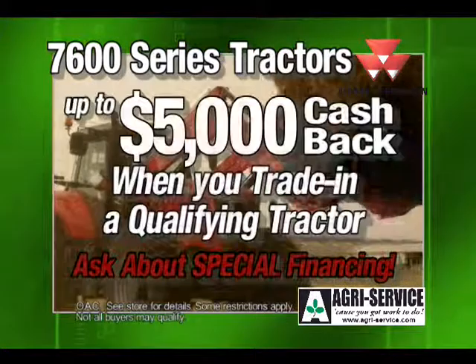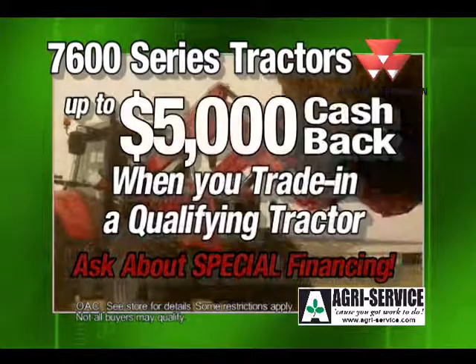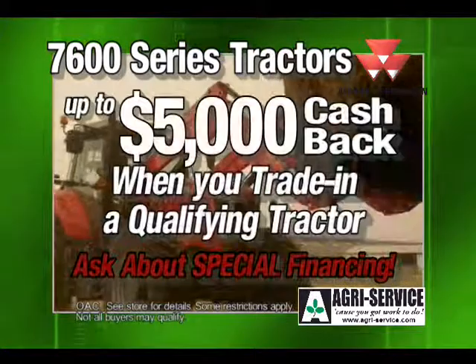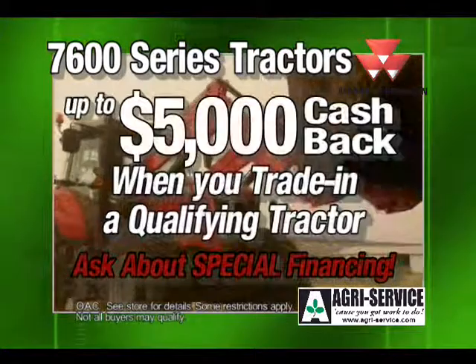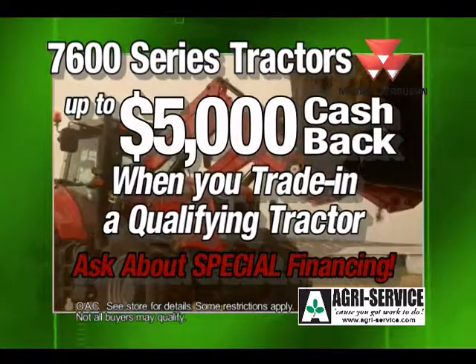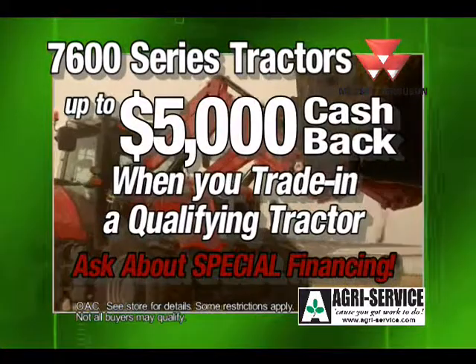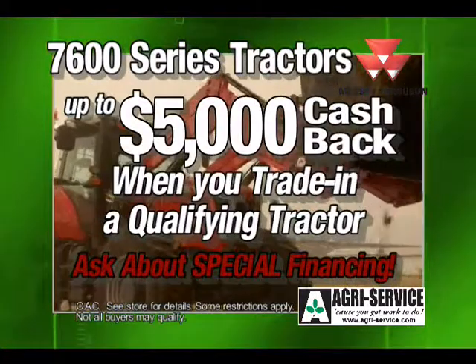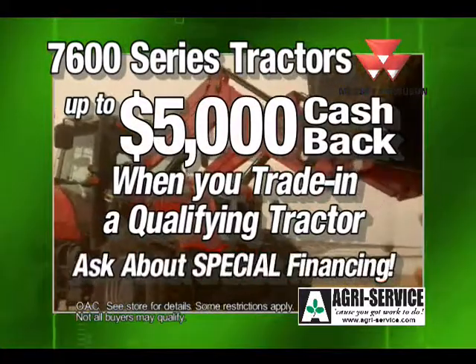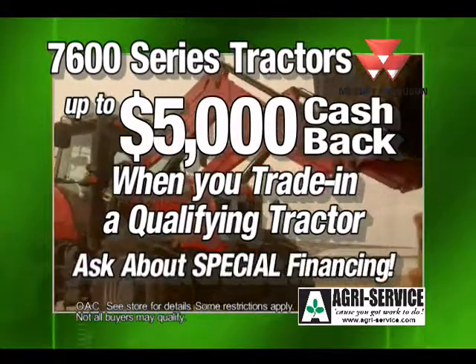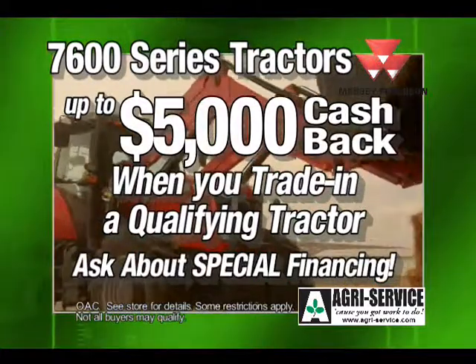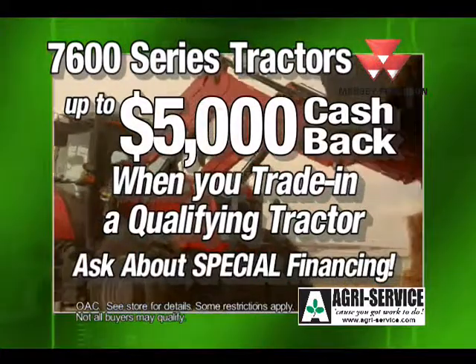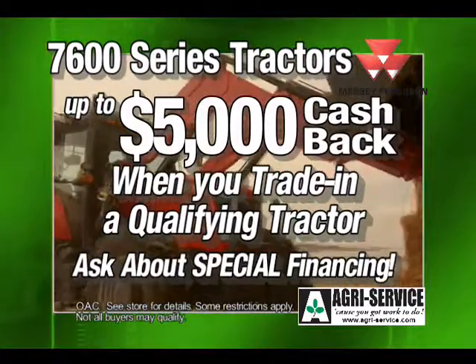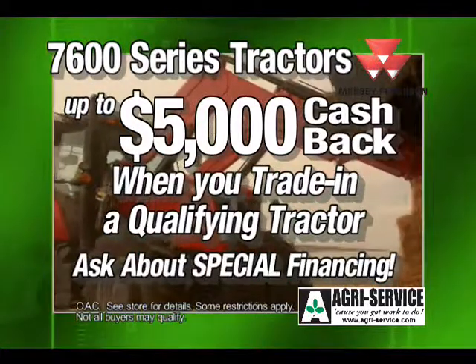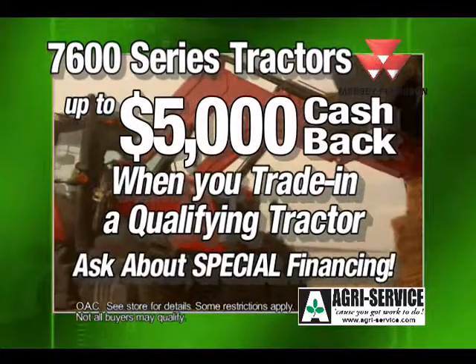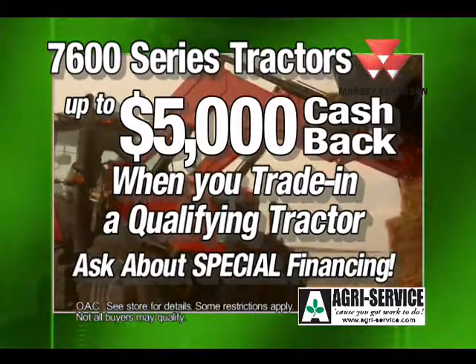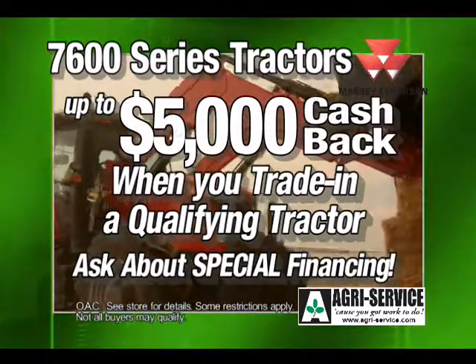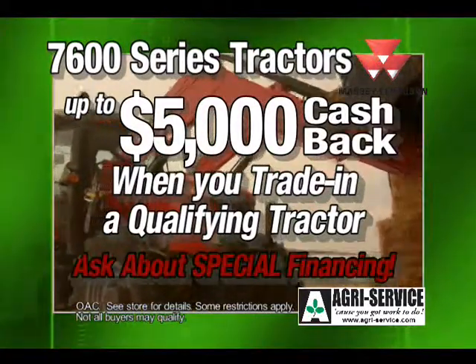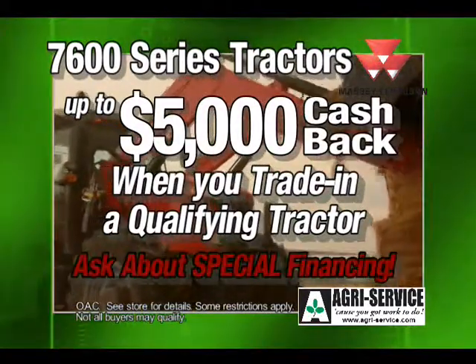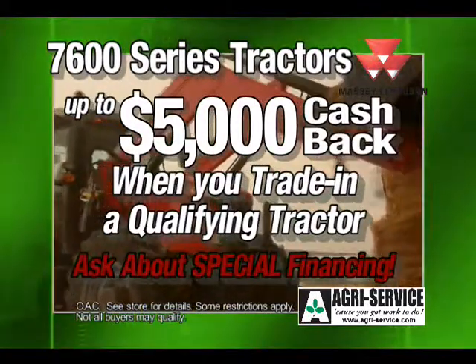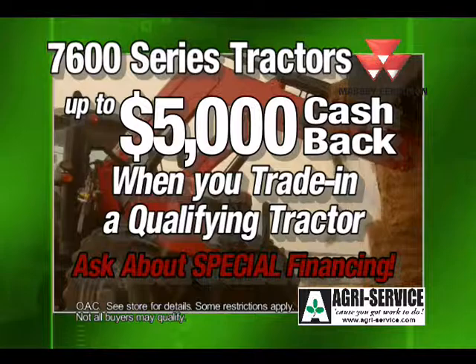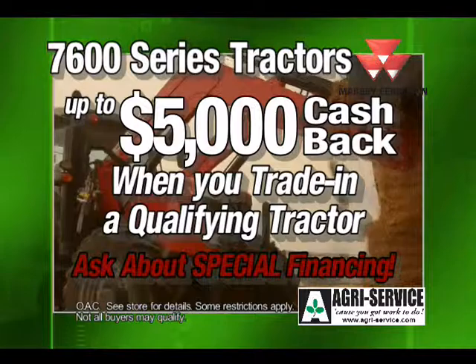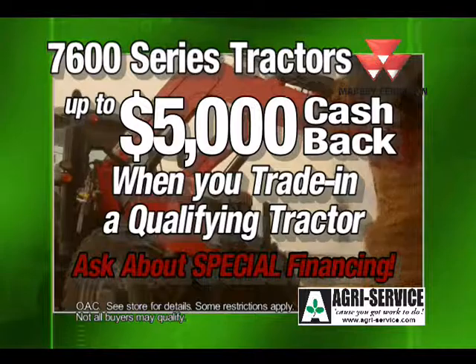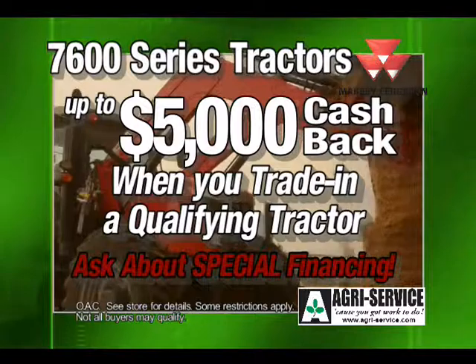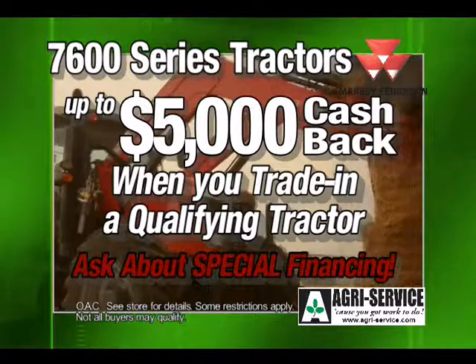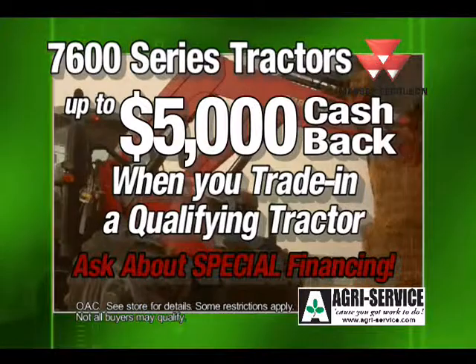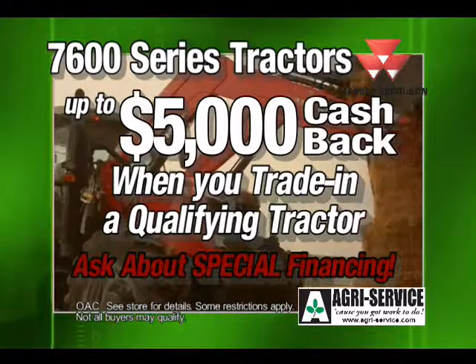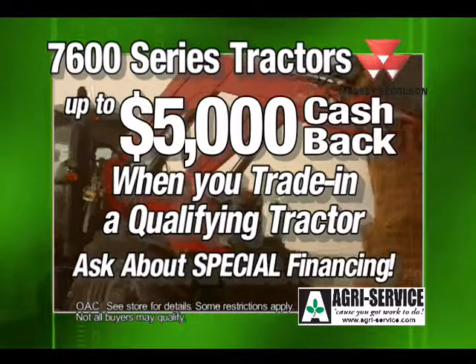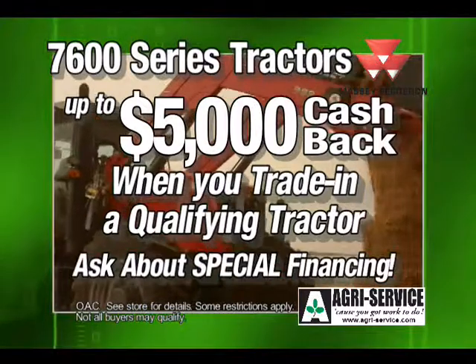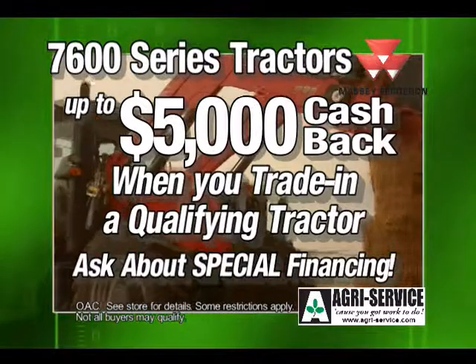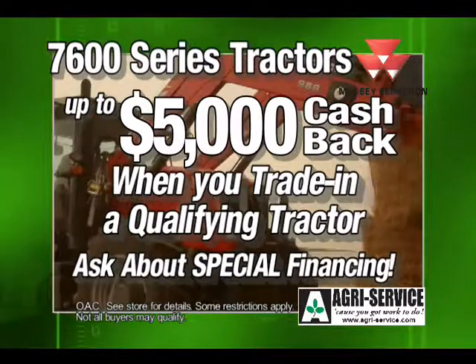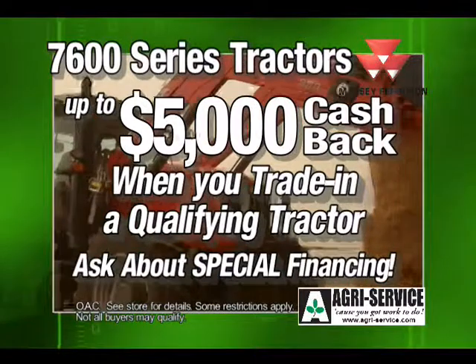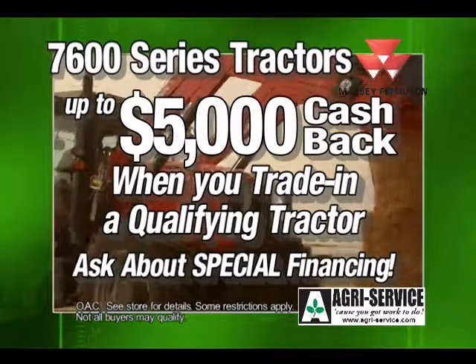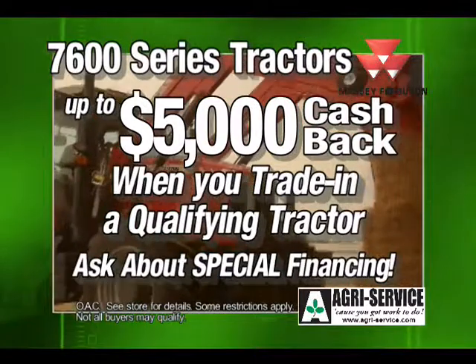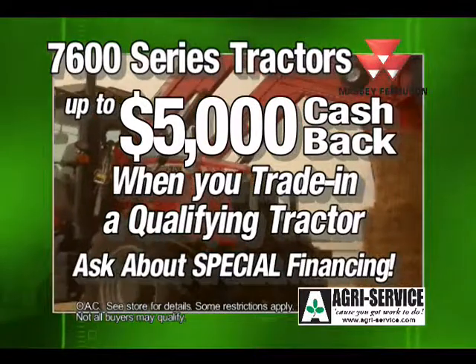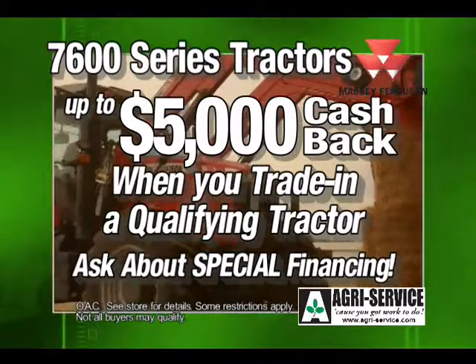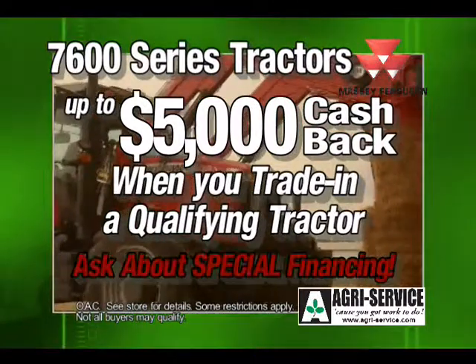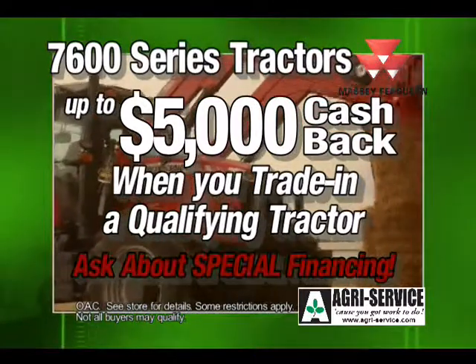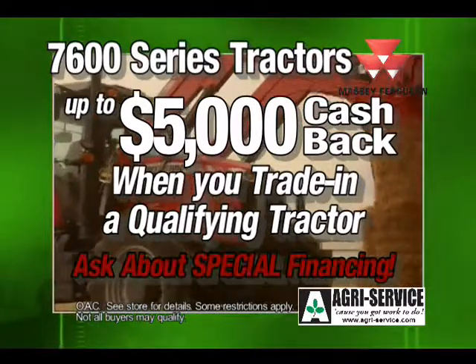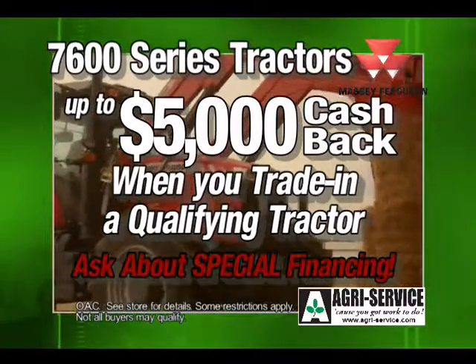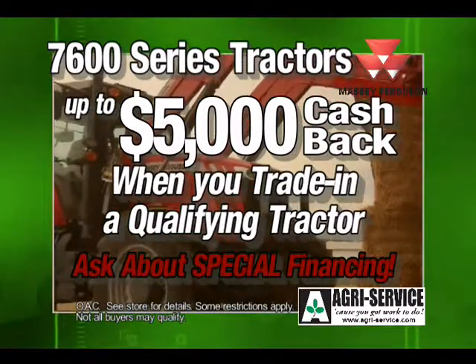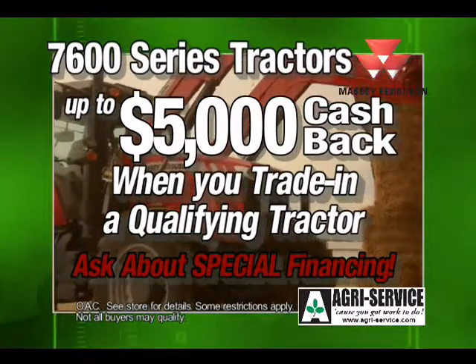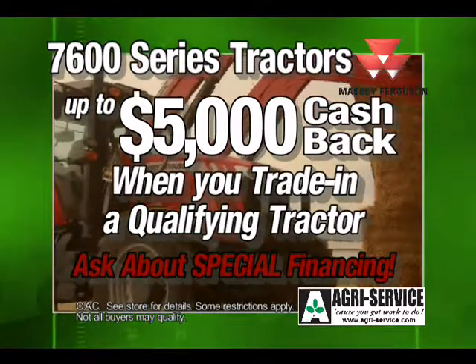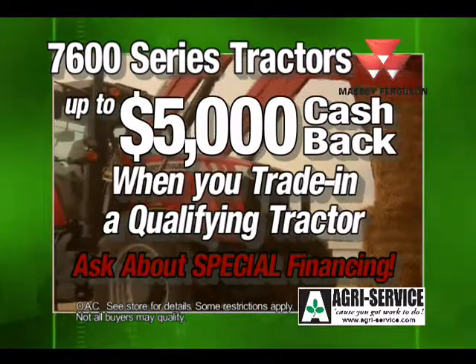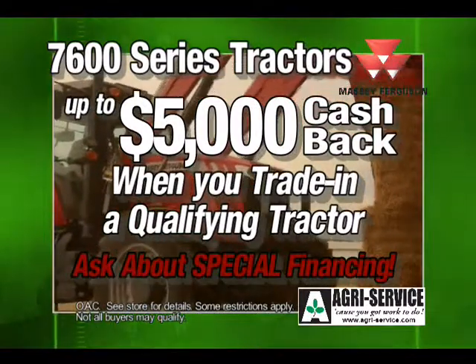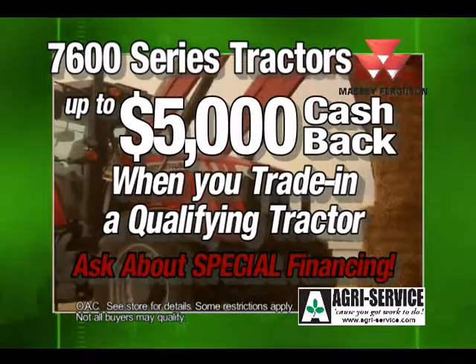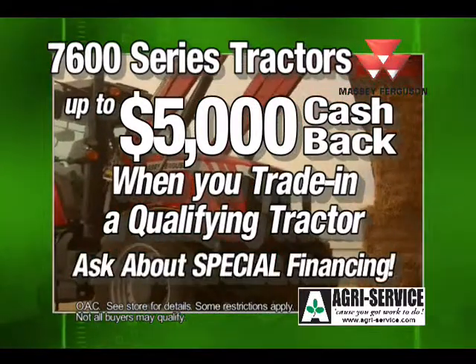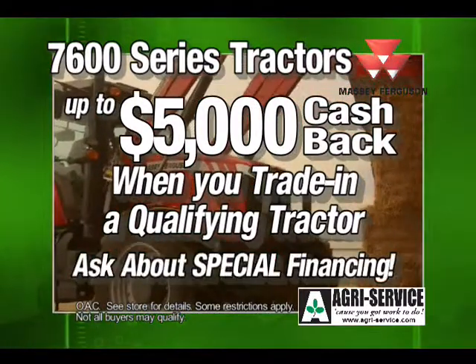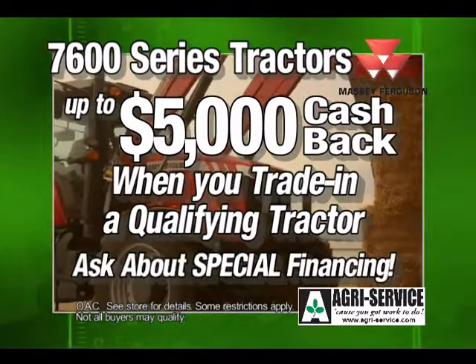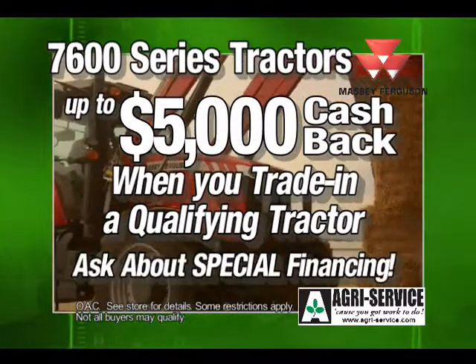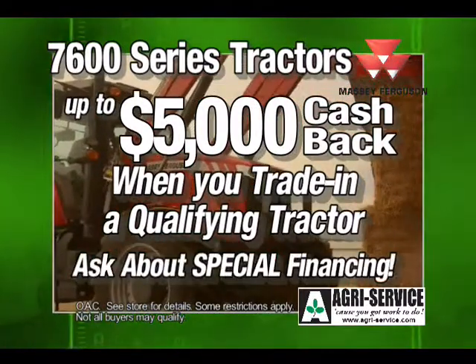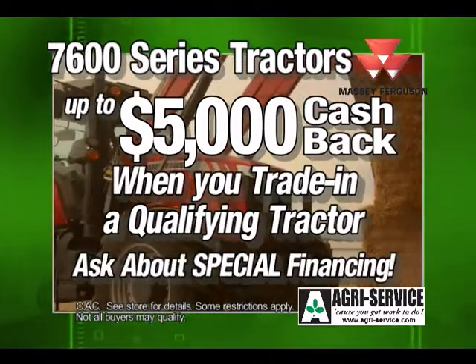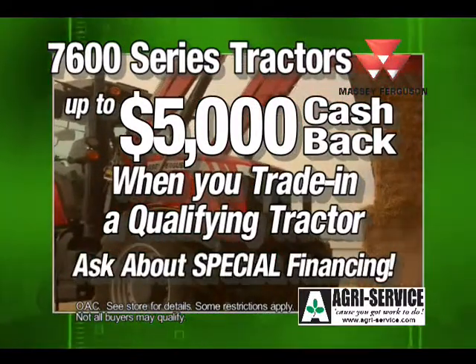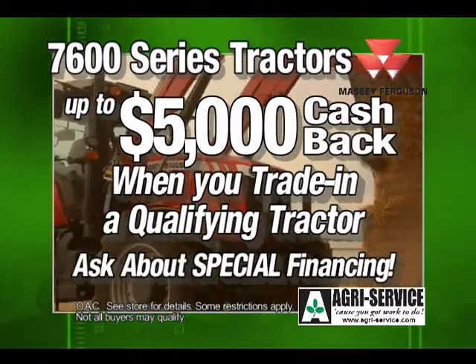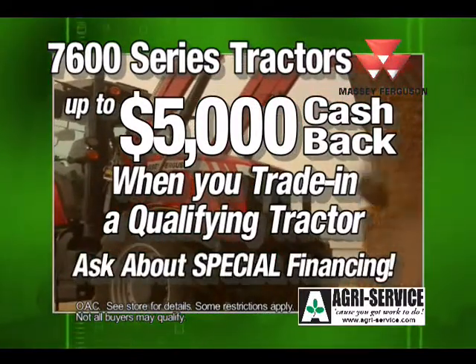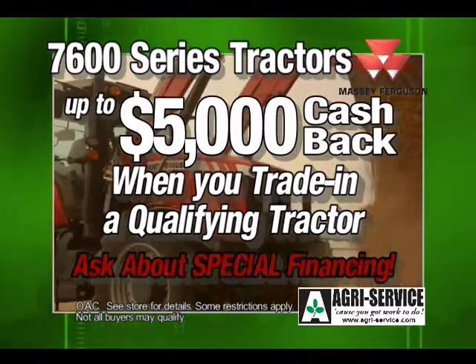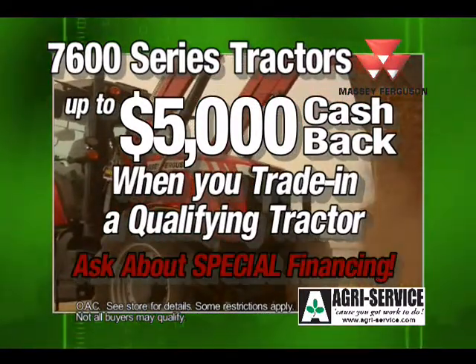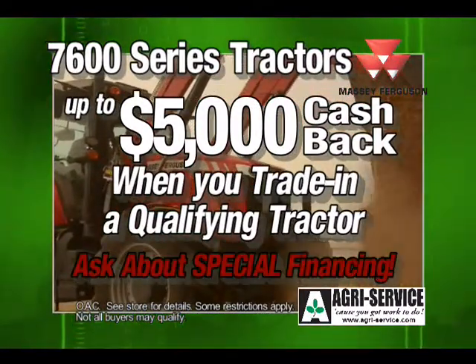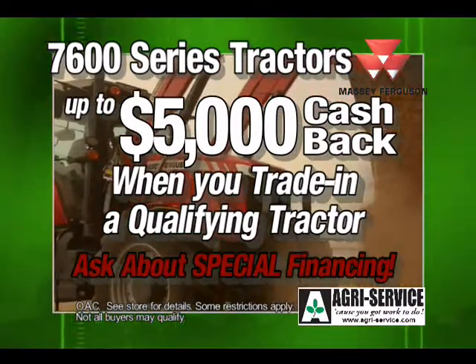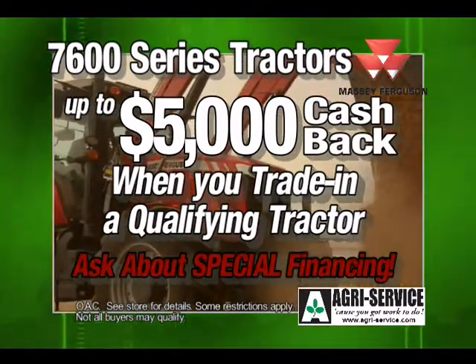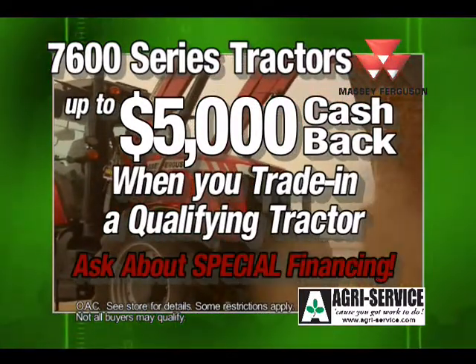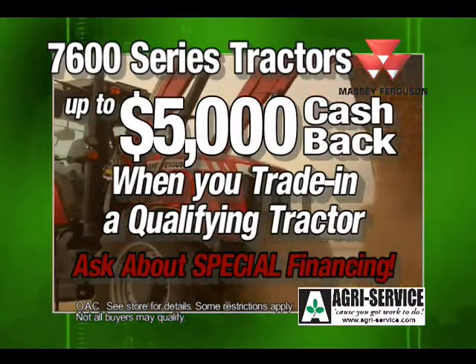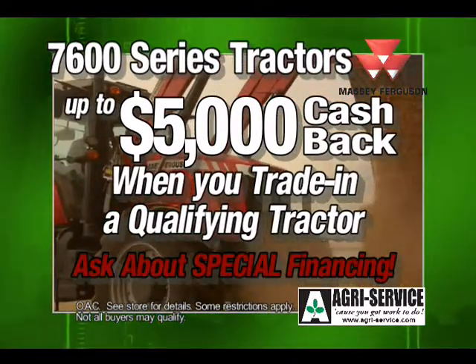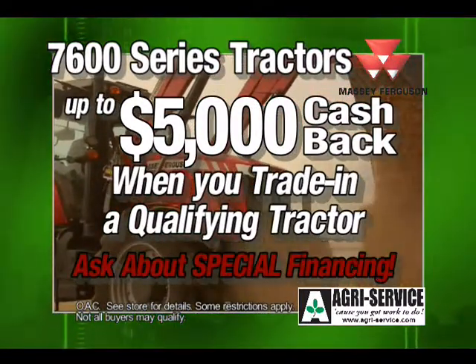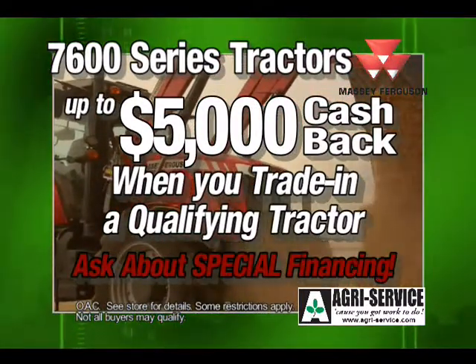Right now, get up to $5,000 cash back by trading in a 2002 or newer John Deere, Case, or New Holland tractor.